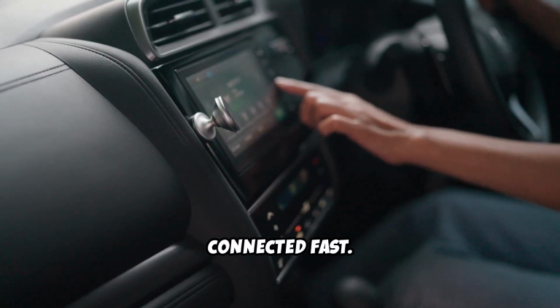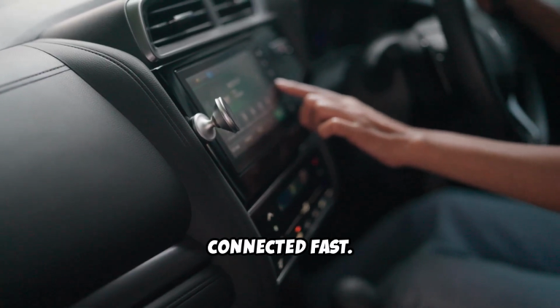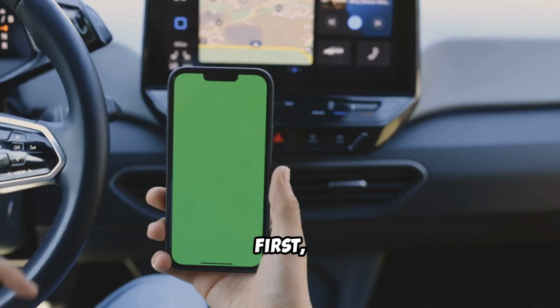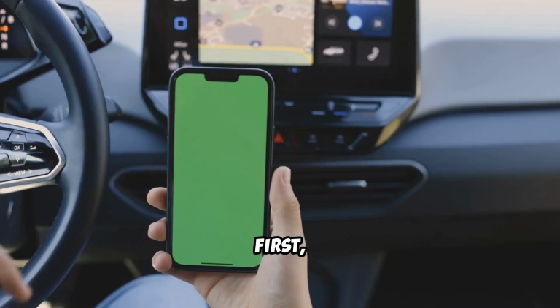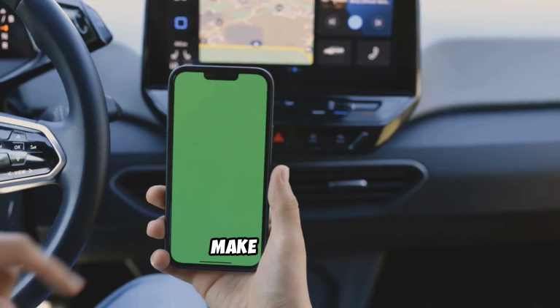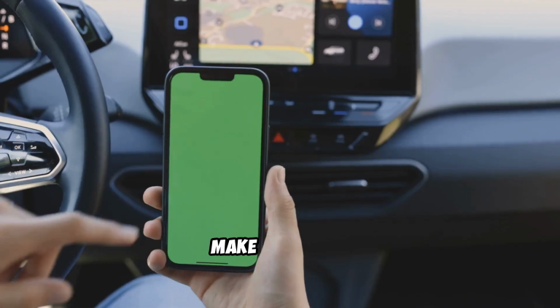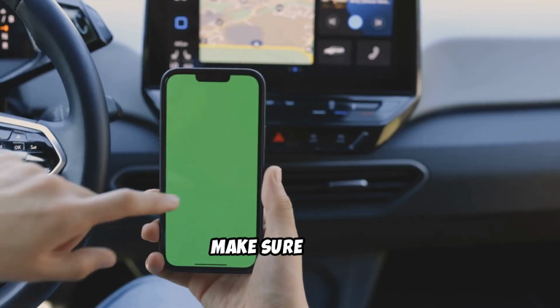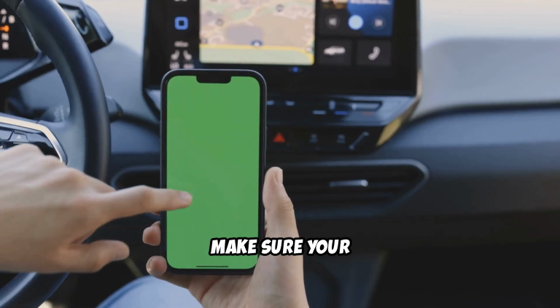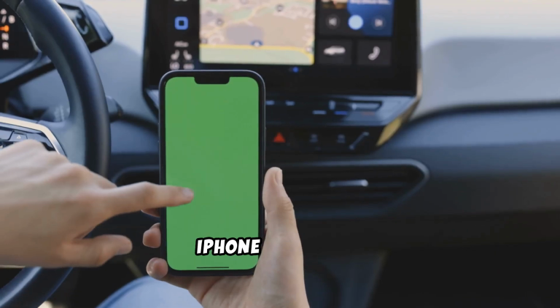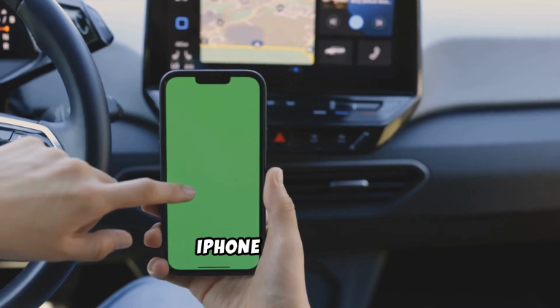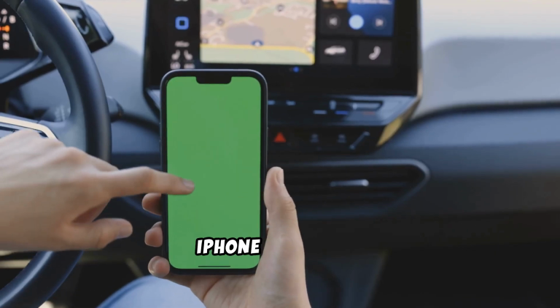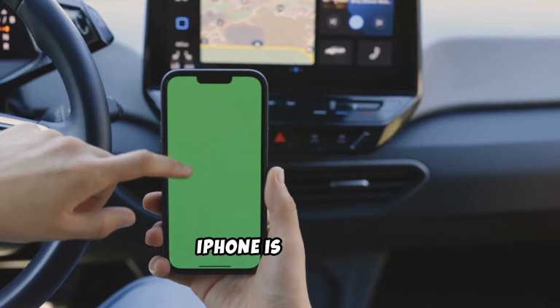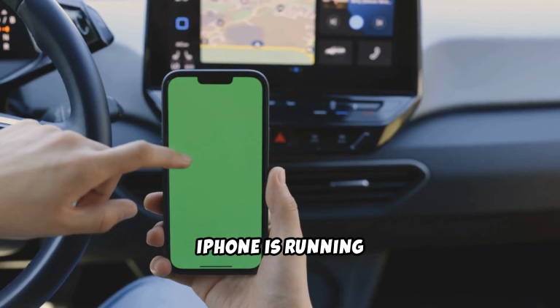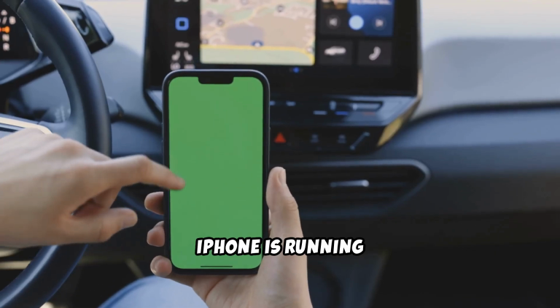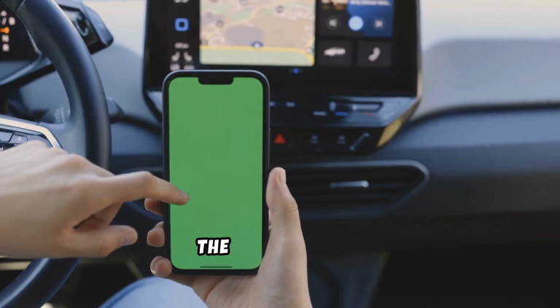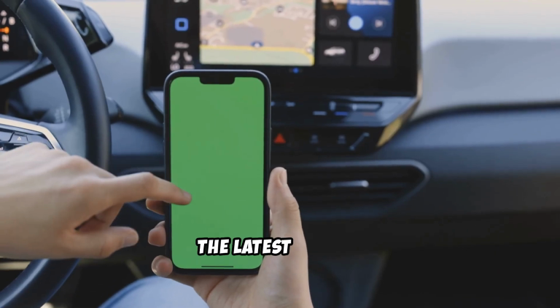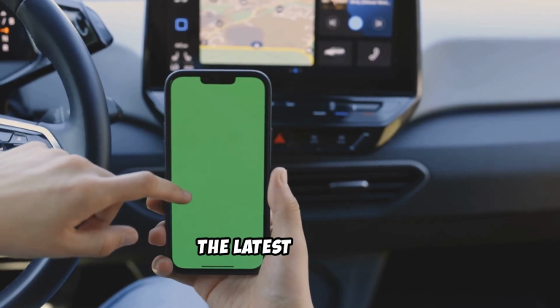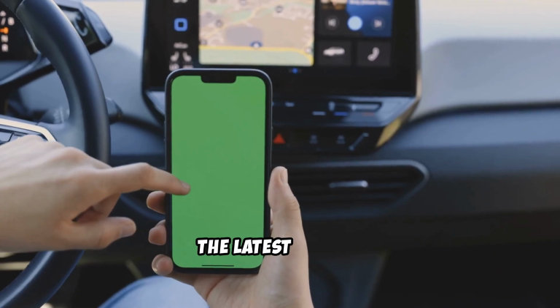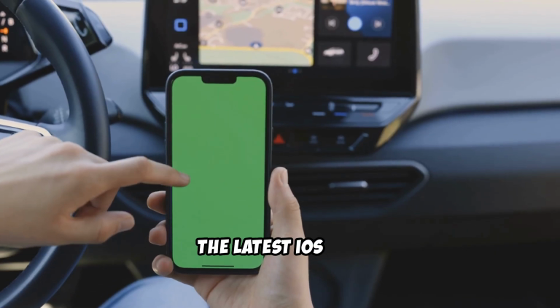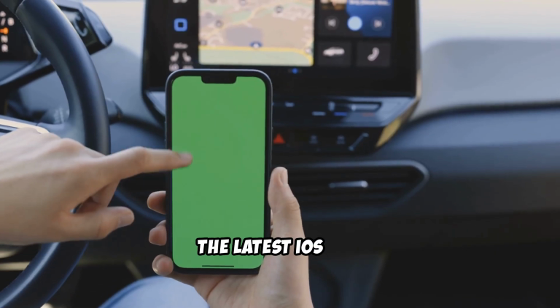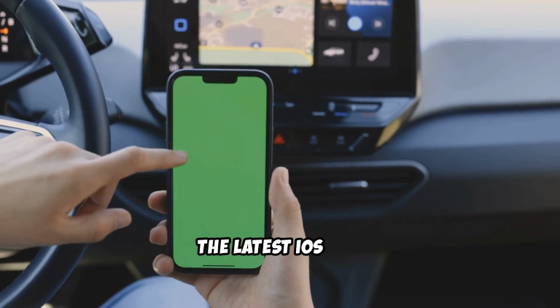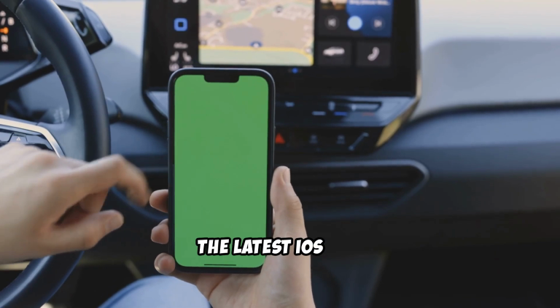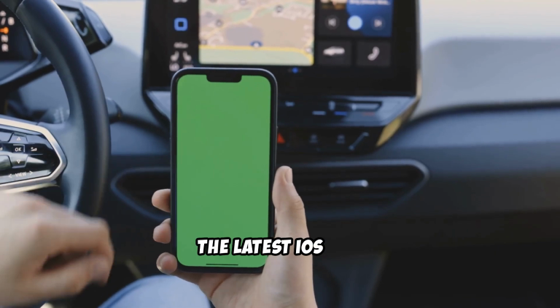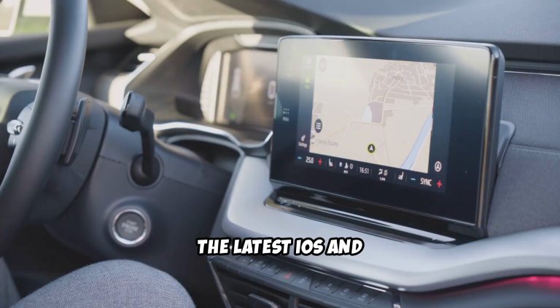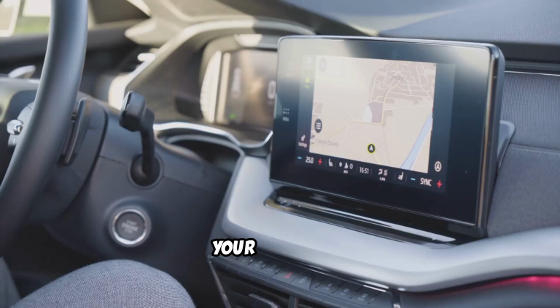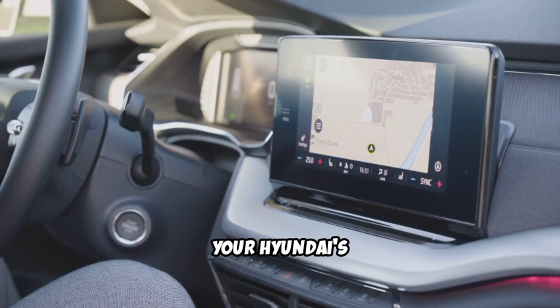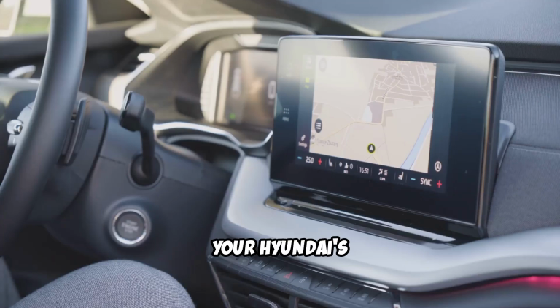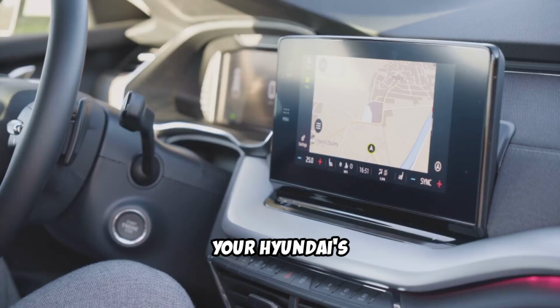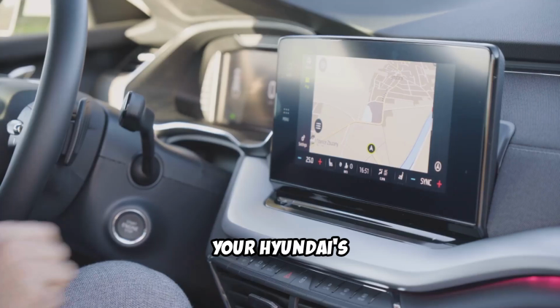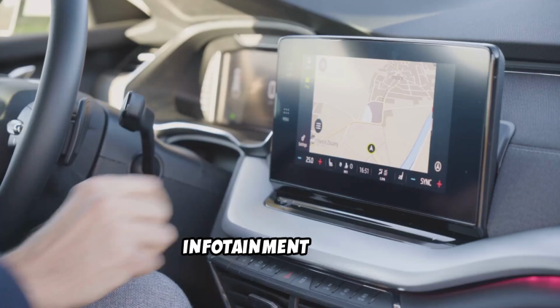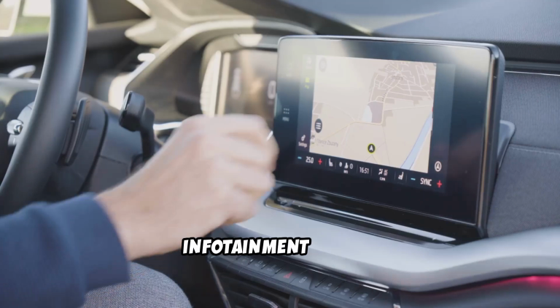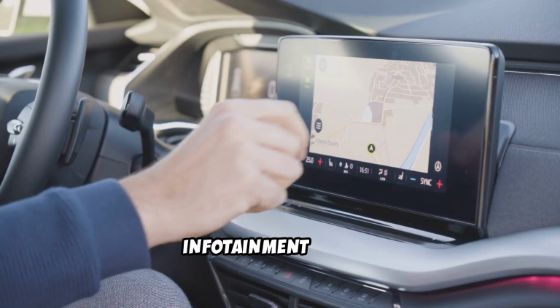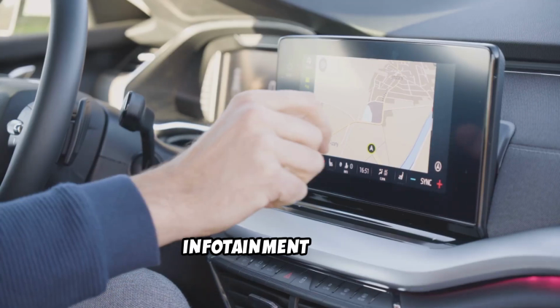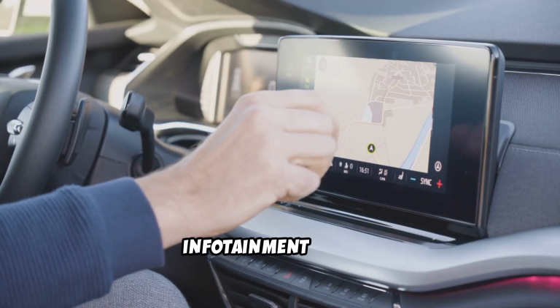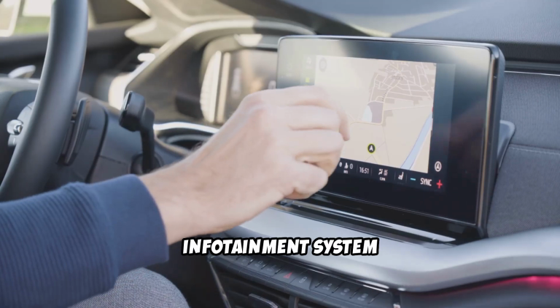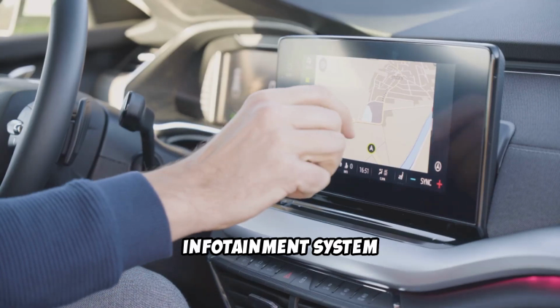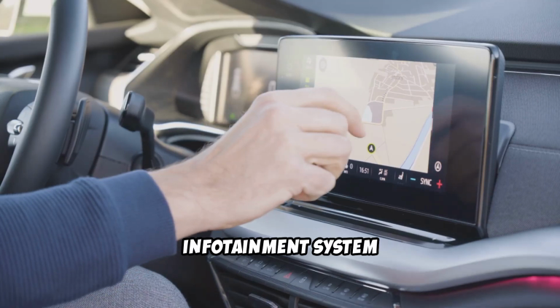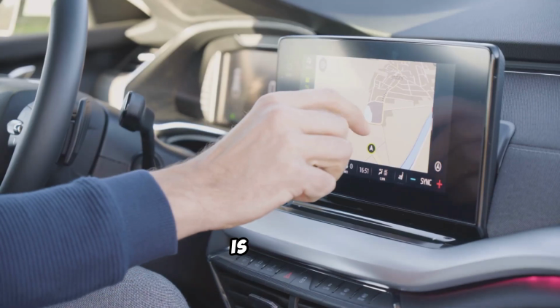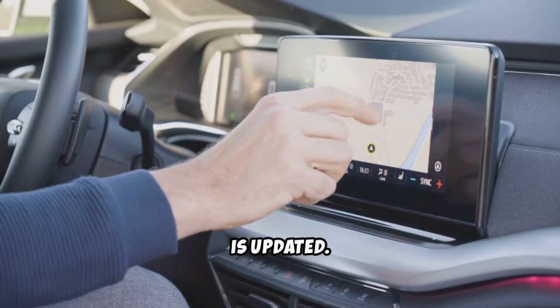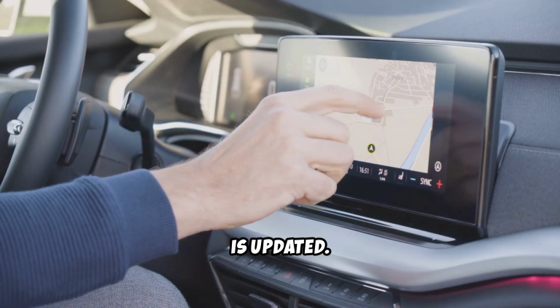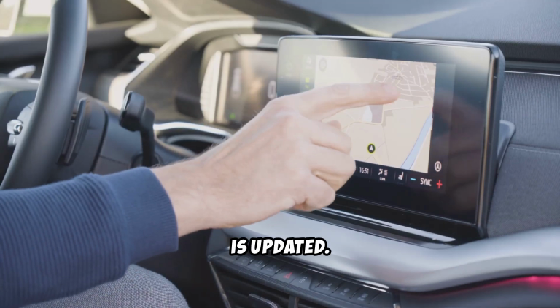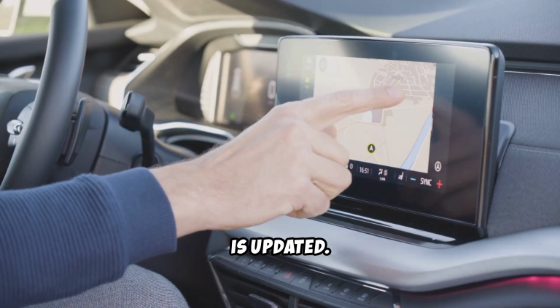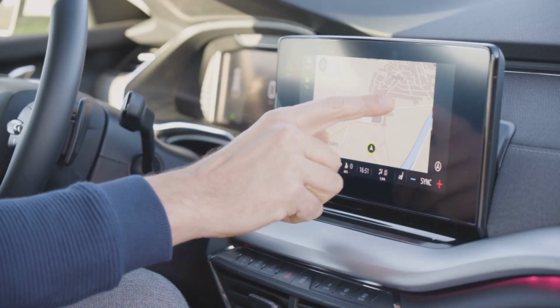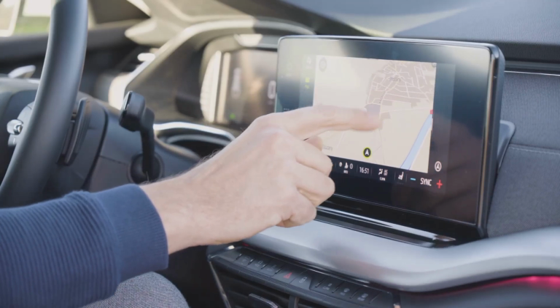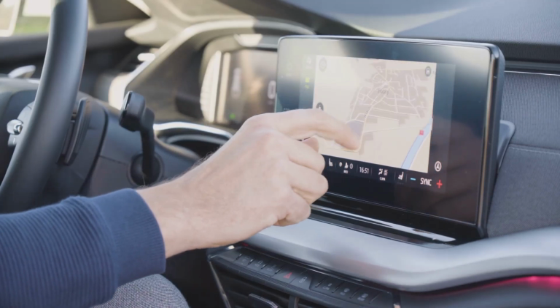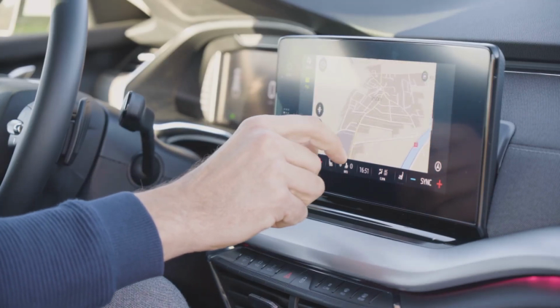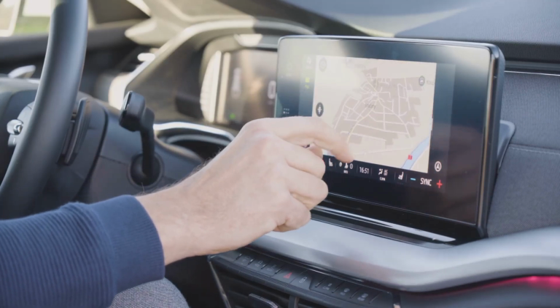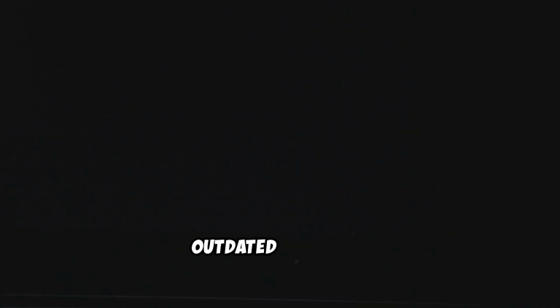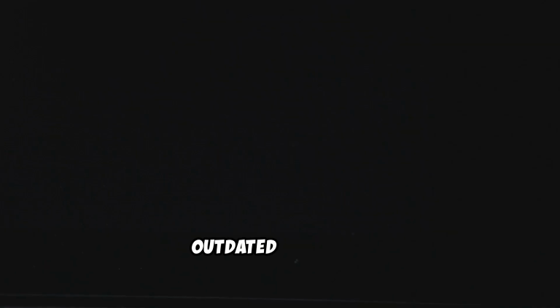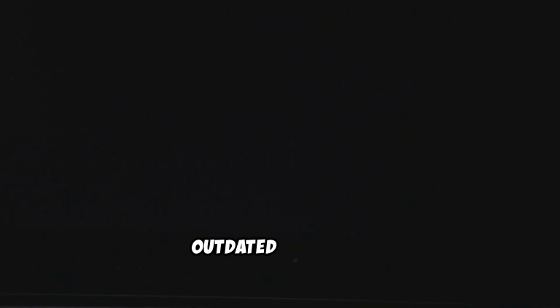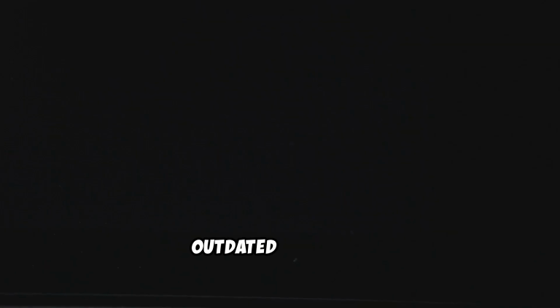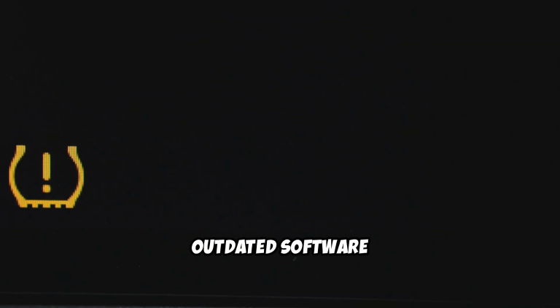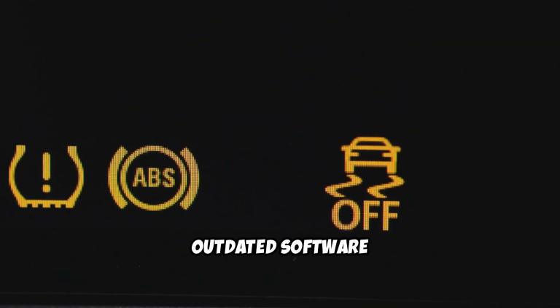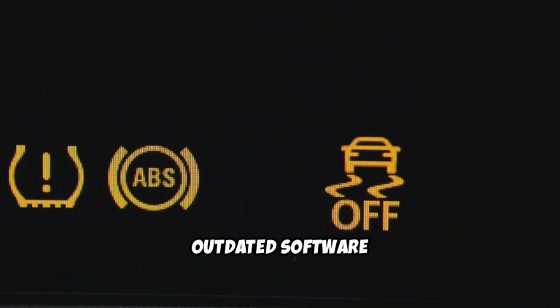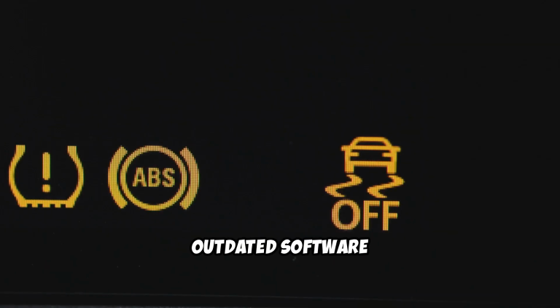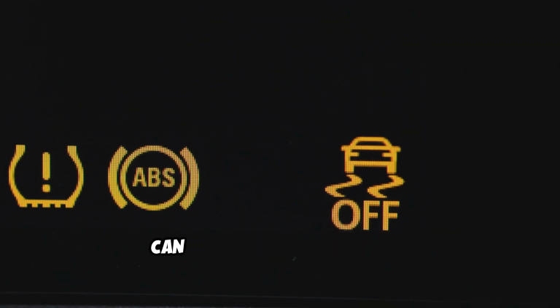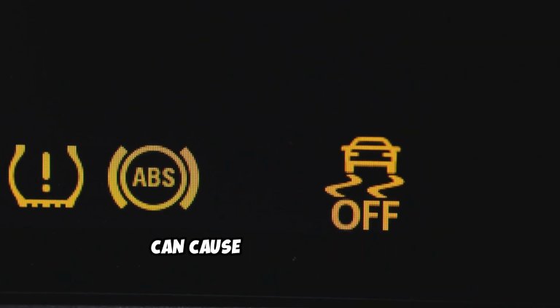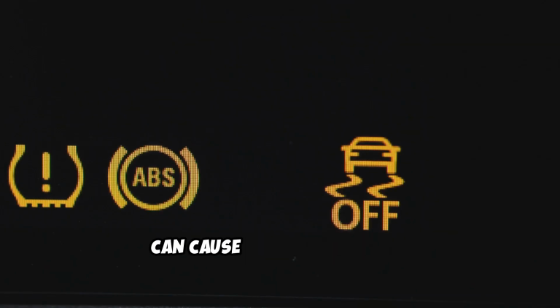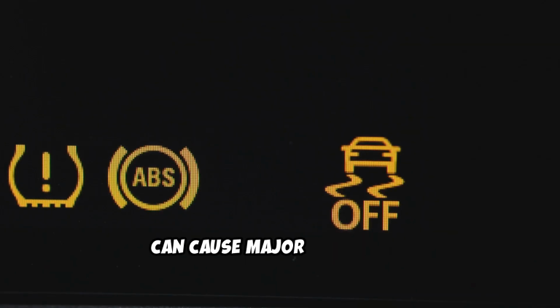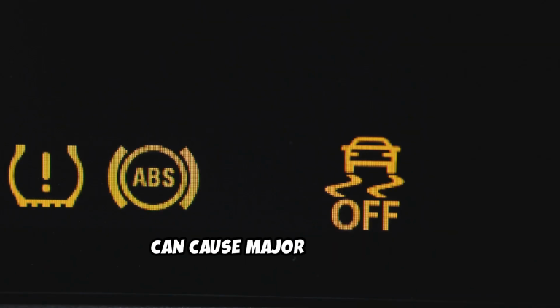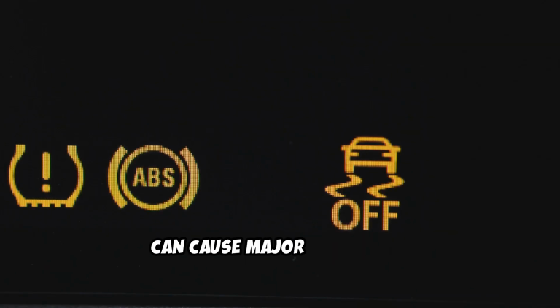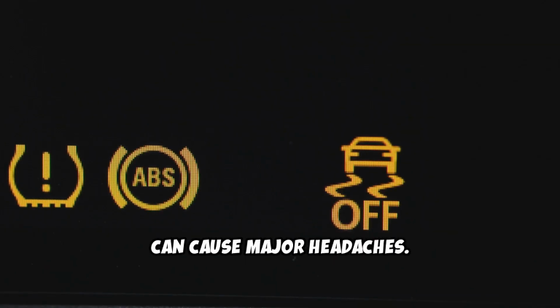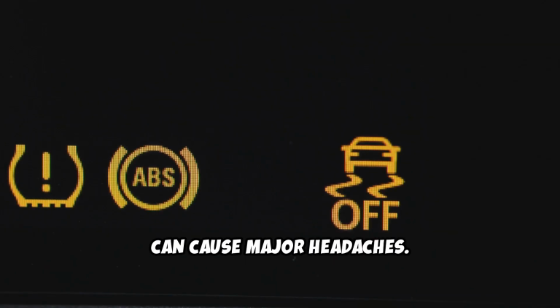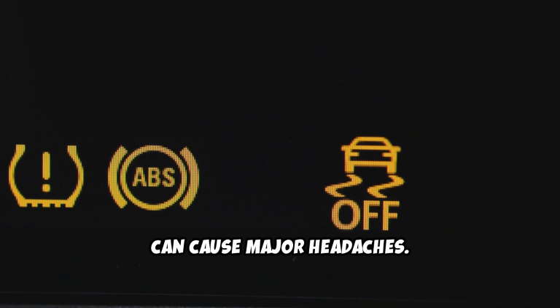First, make sure your iPhone is running the latest iOS and your Hyundai's infotainment system is updated. Outdated software can cause major headaches.